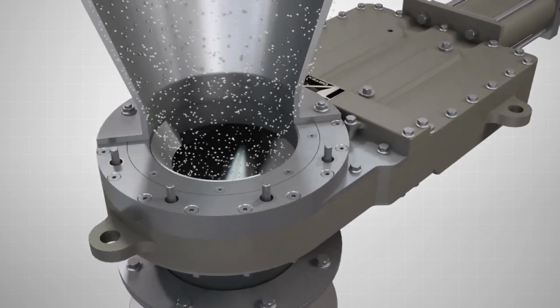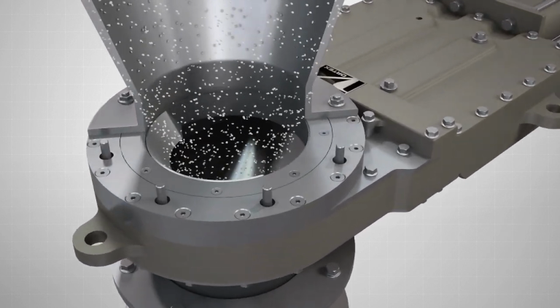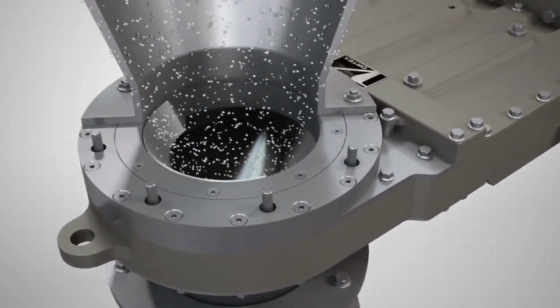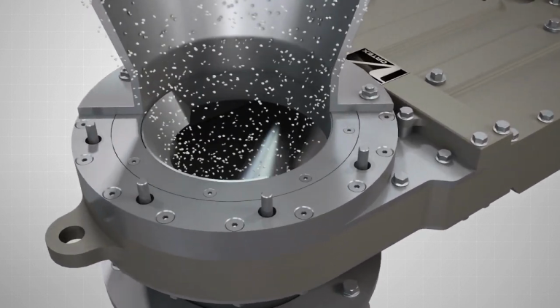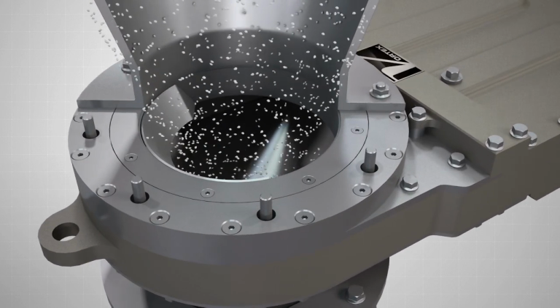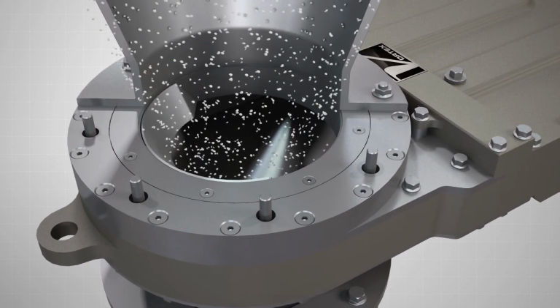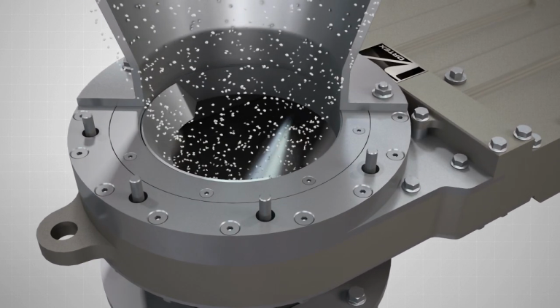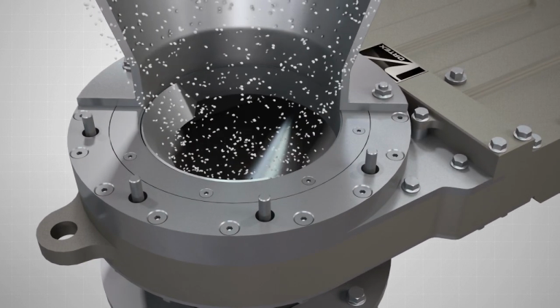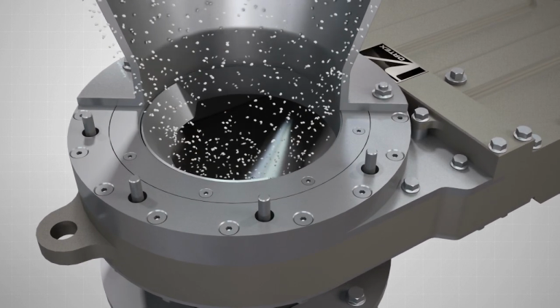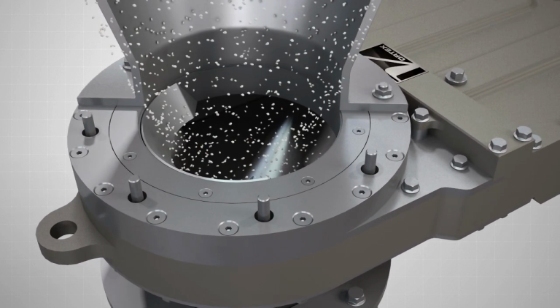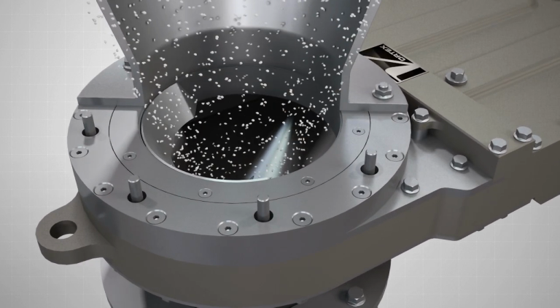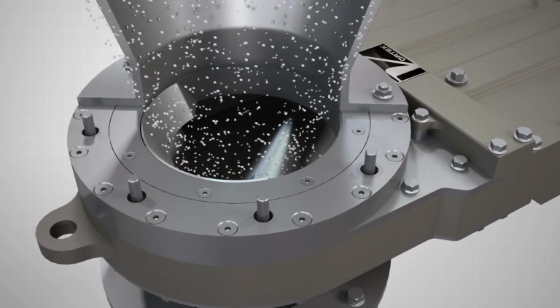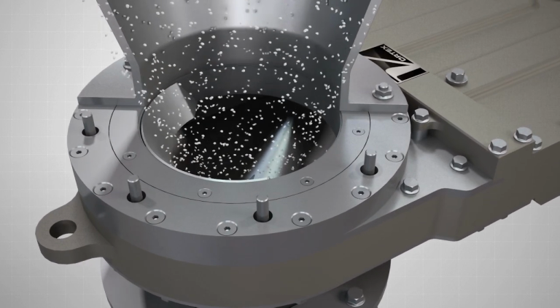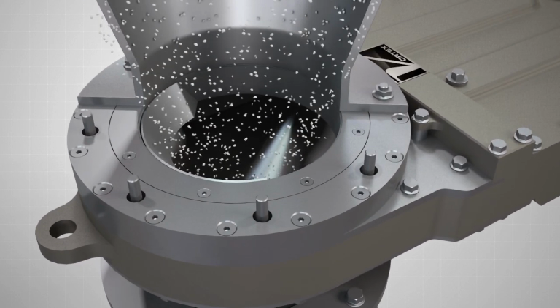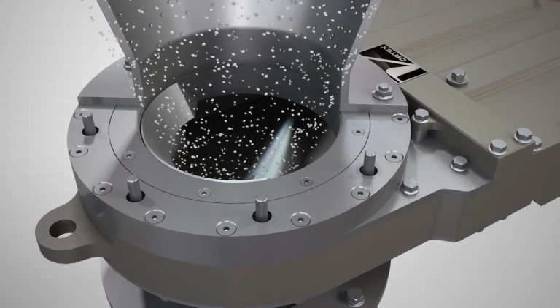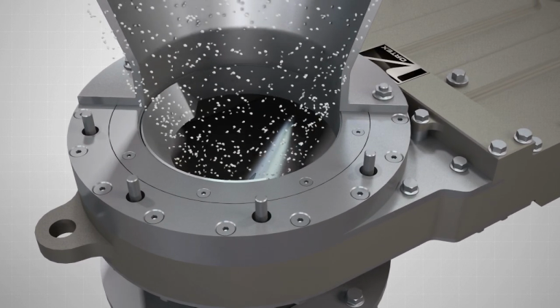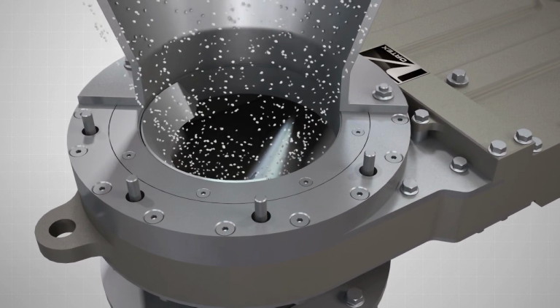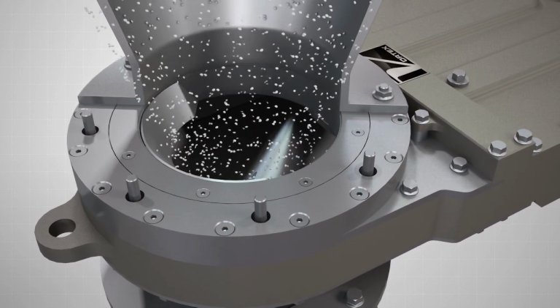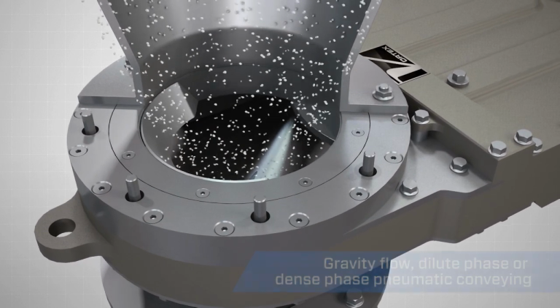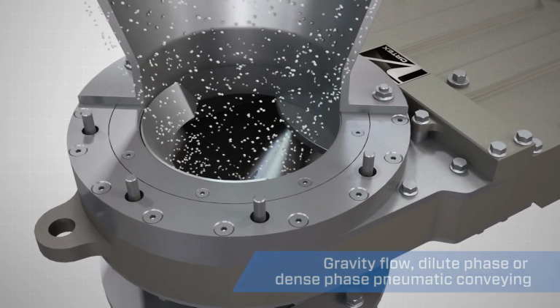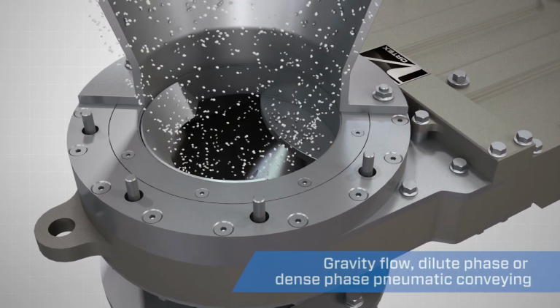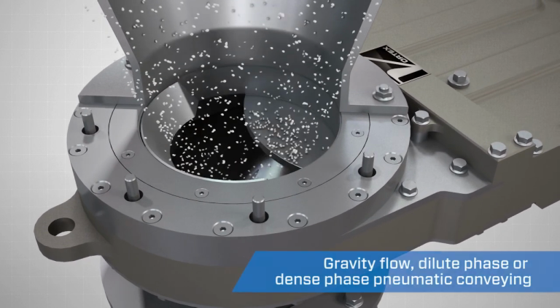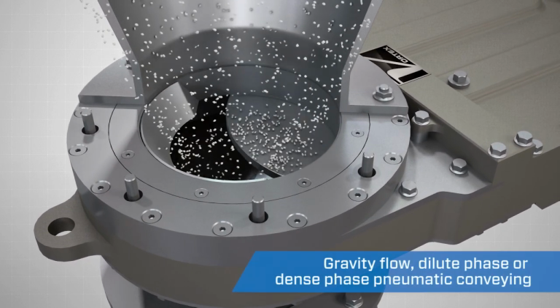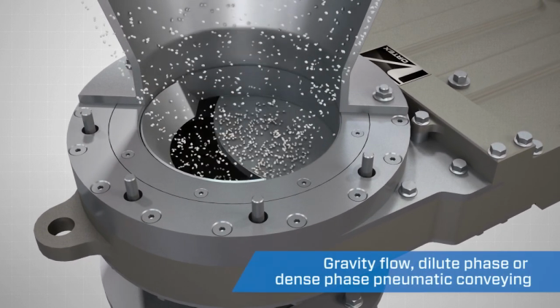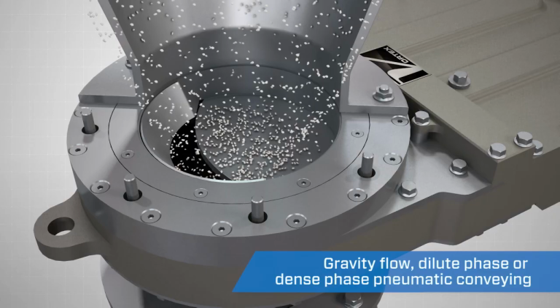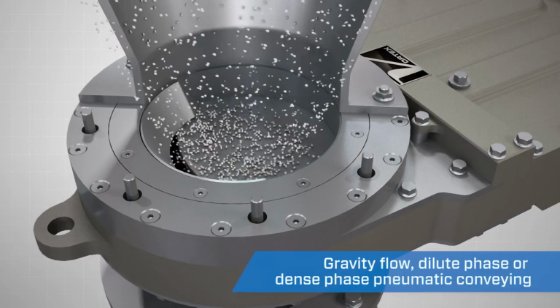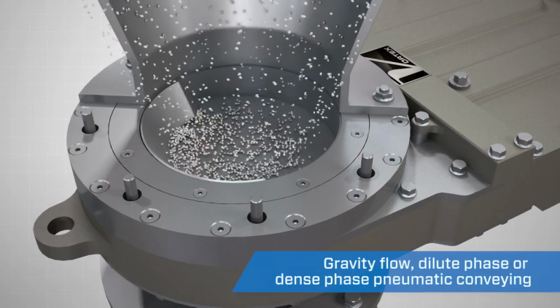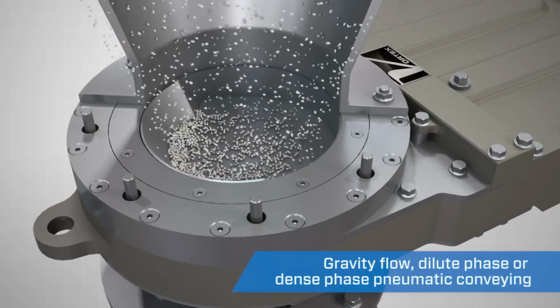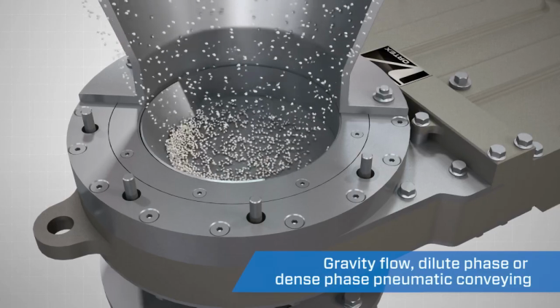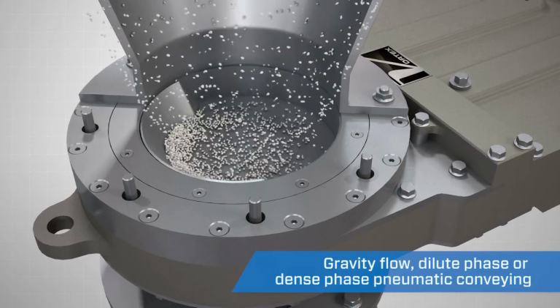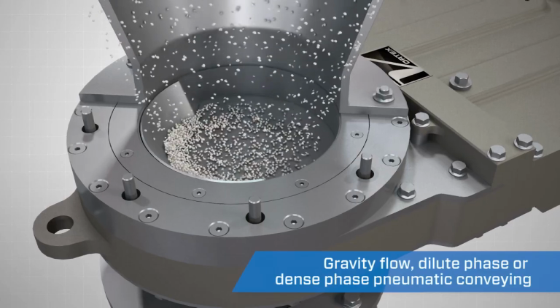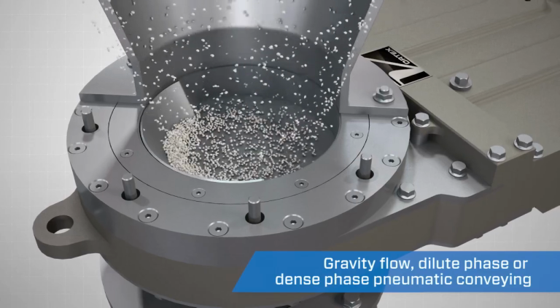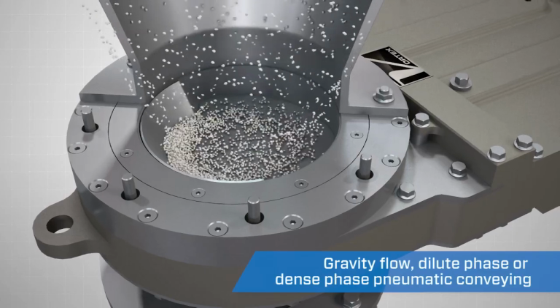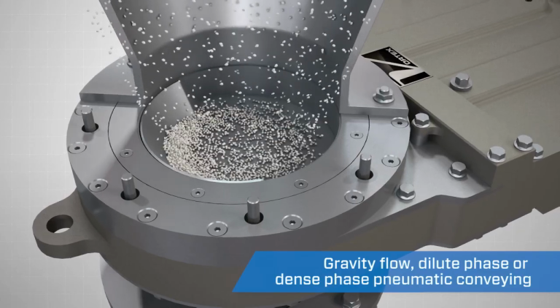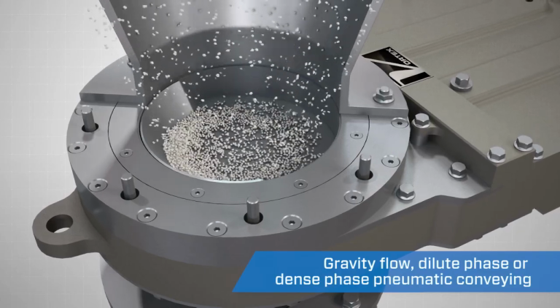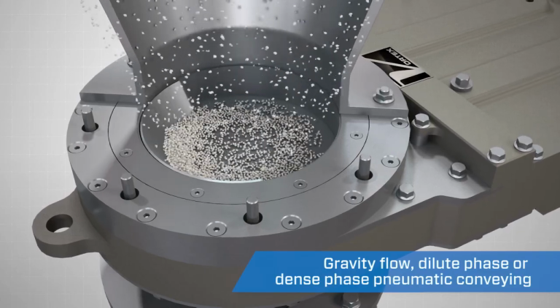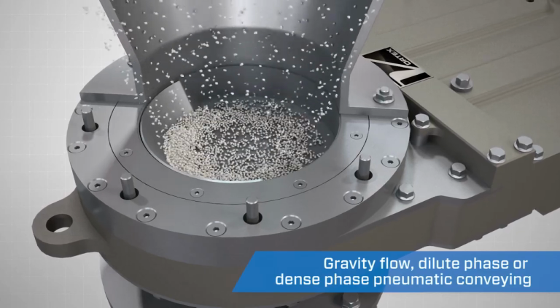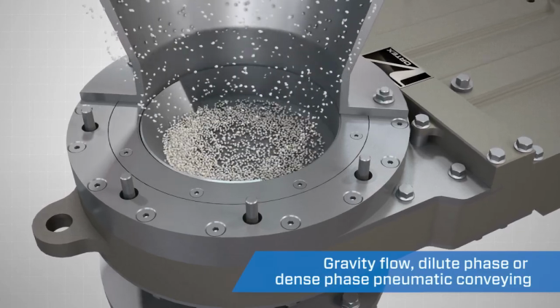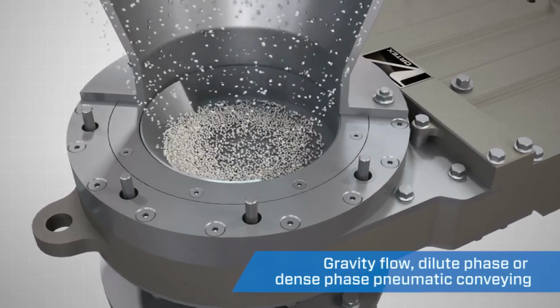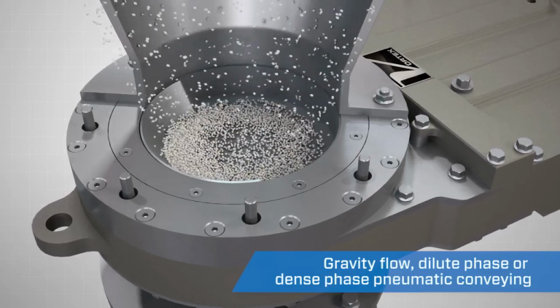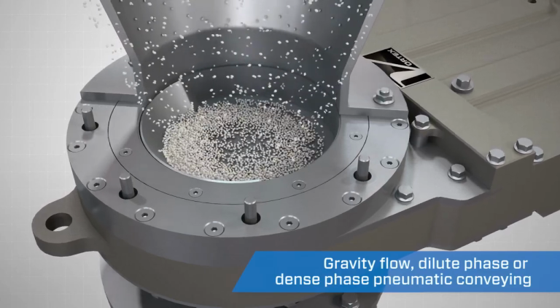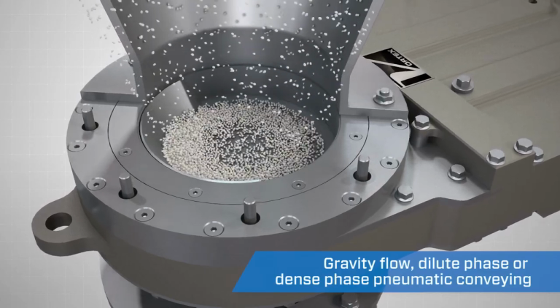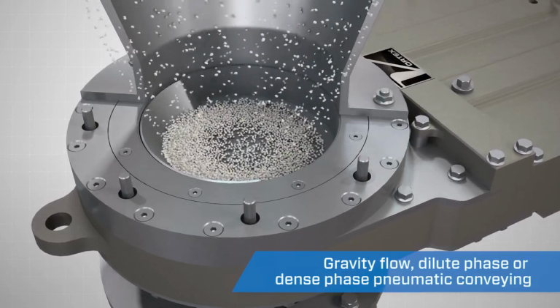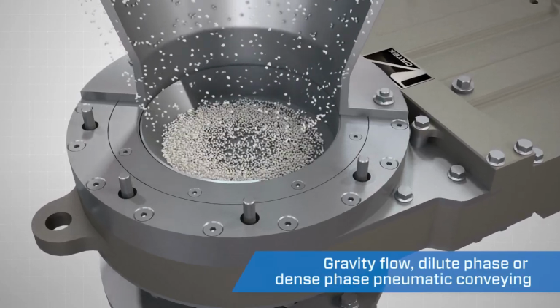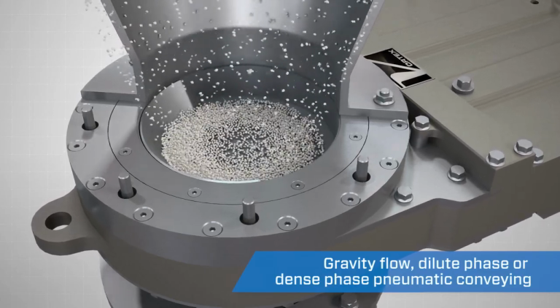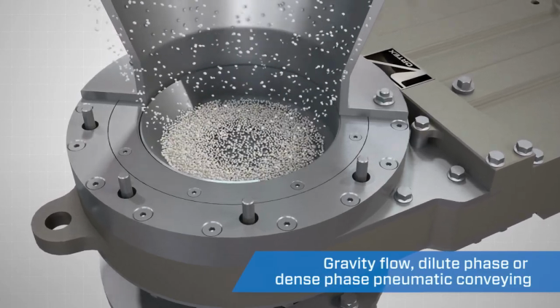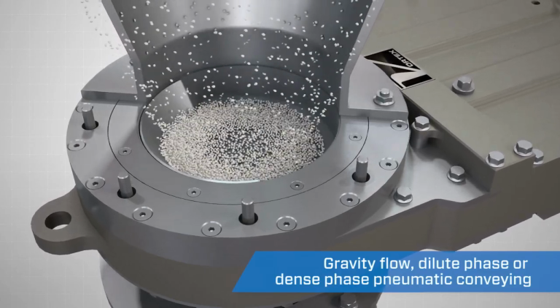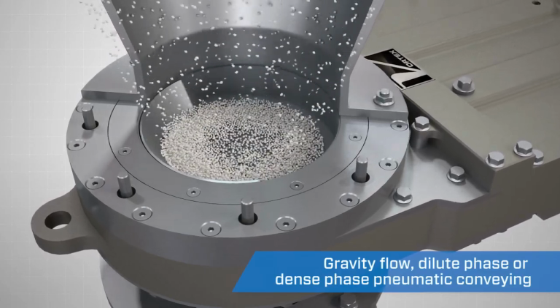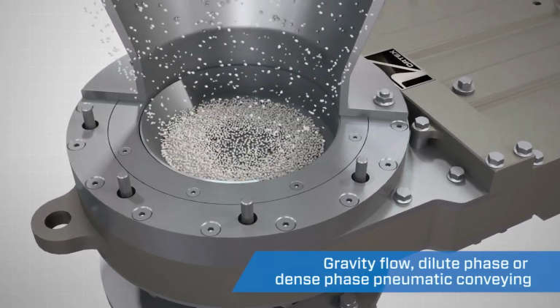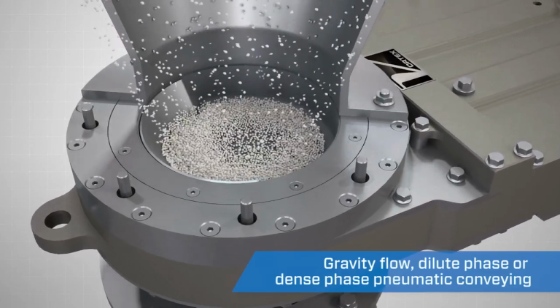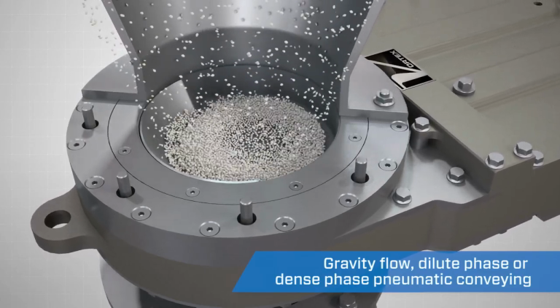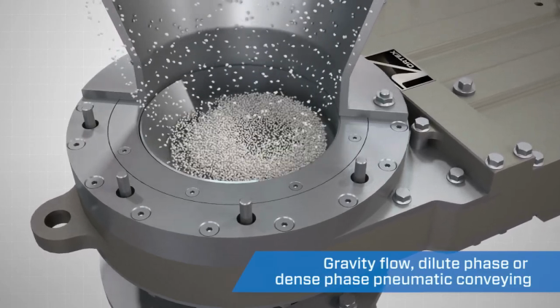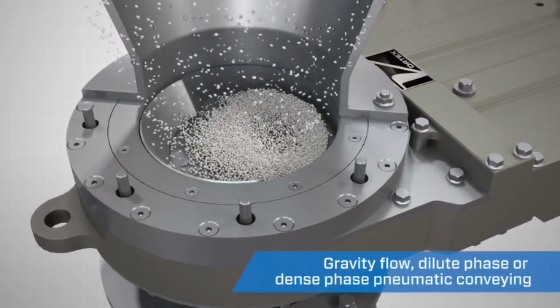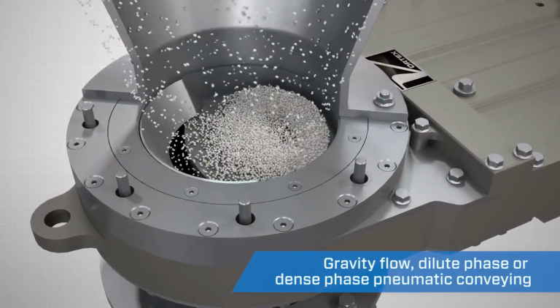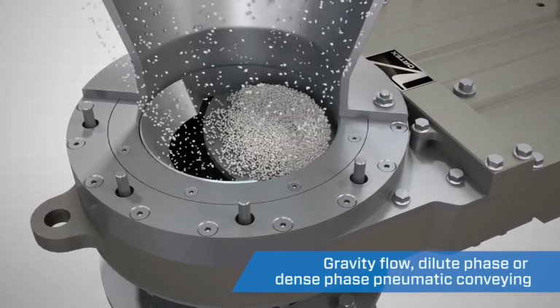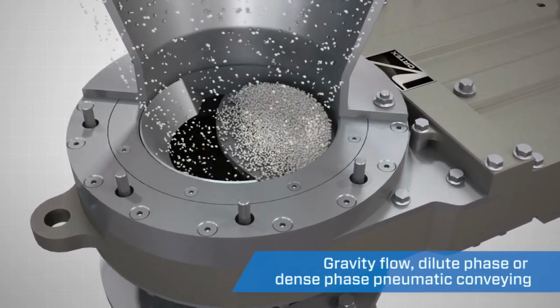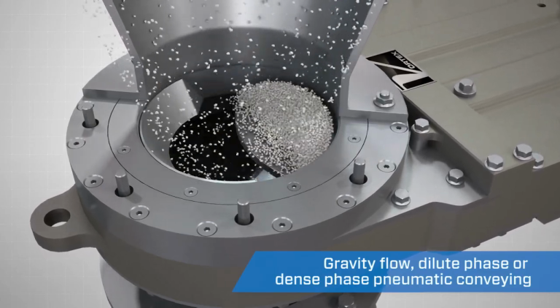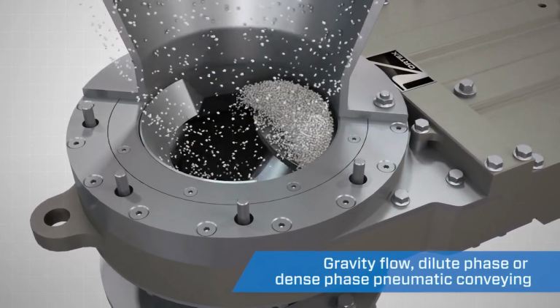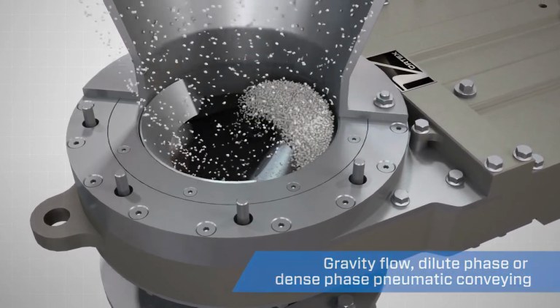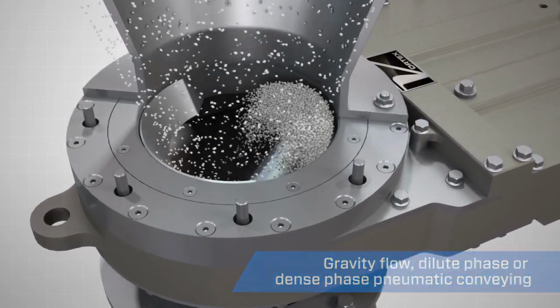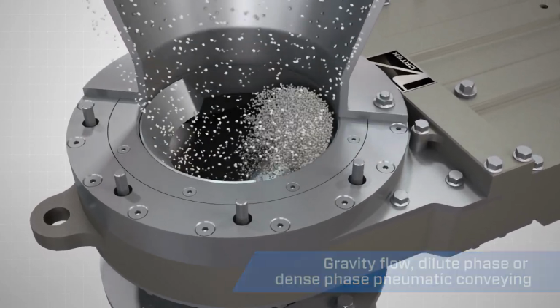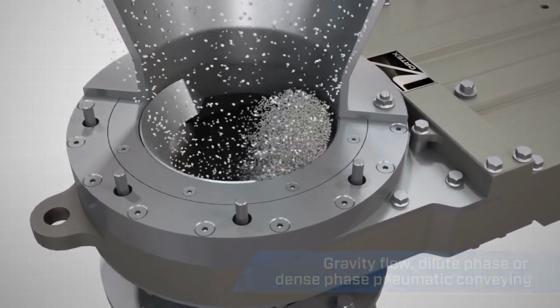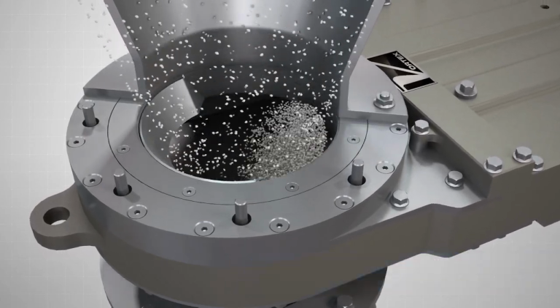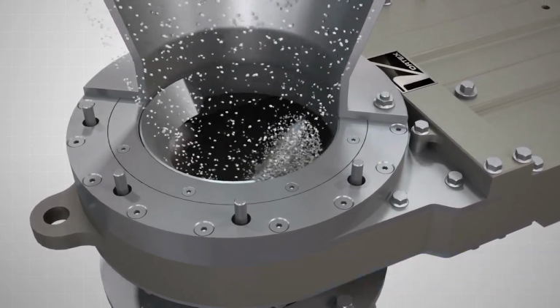The valve is designed to handle moderately abrasive and sticky materials in gravity flow, dilute phase, or dense phase conveying.